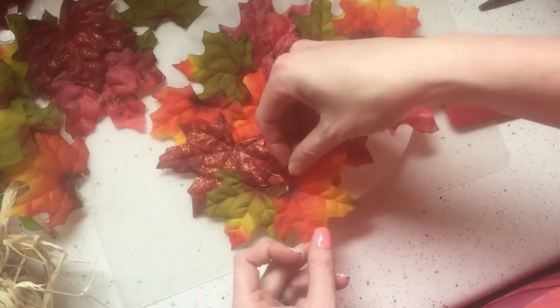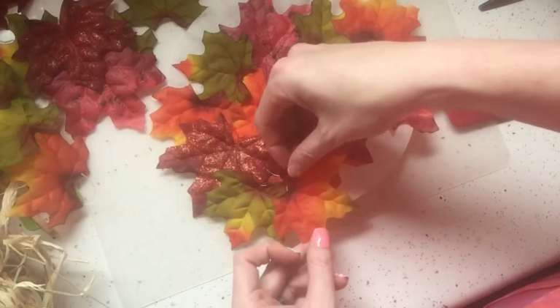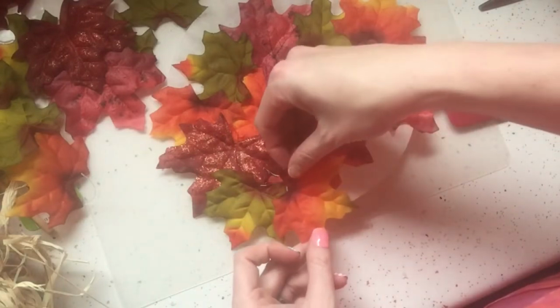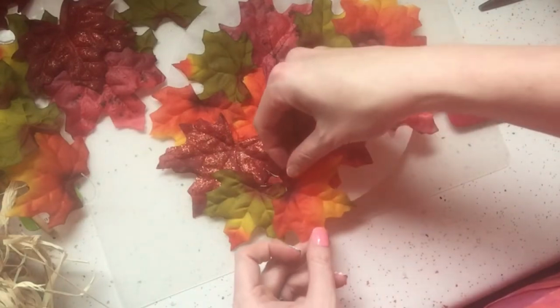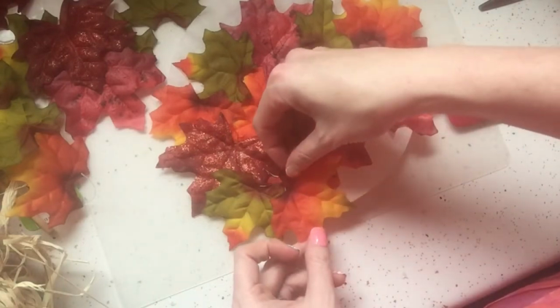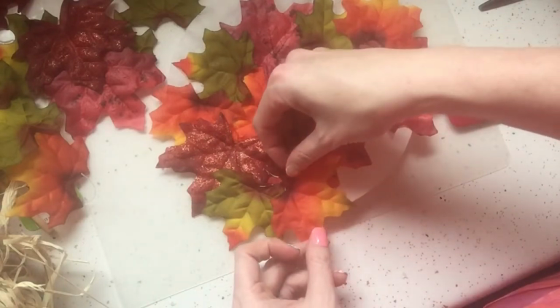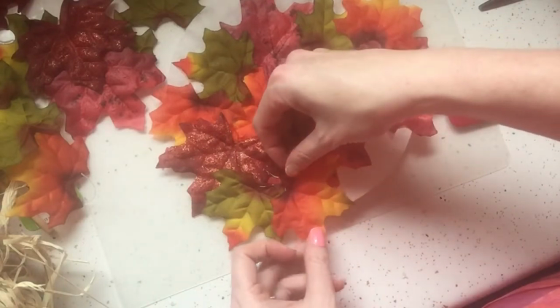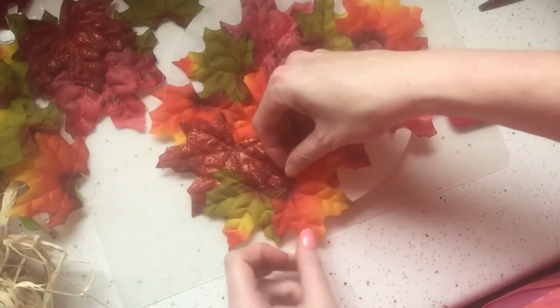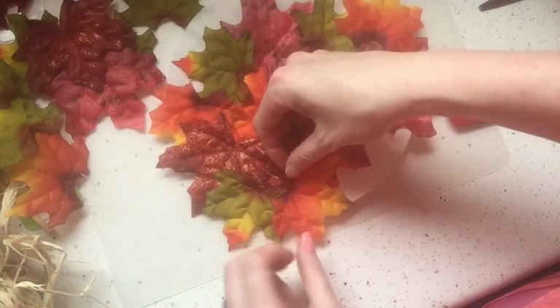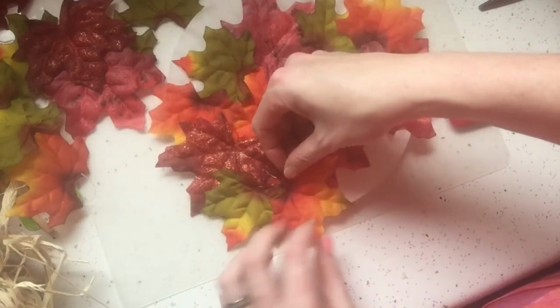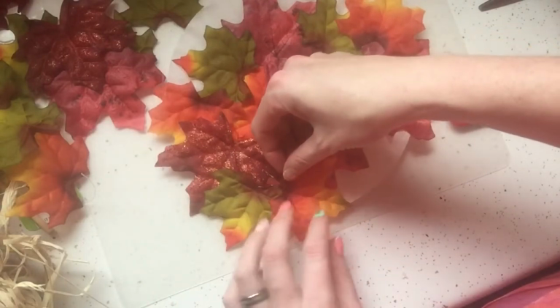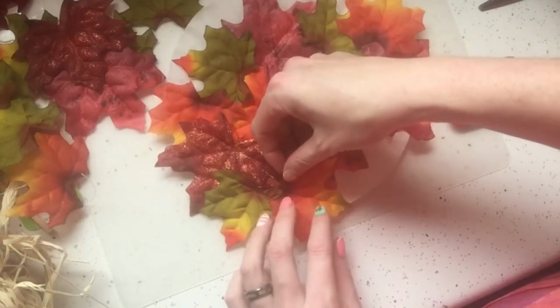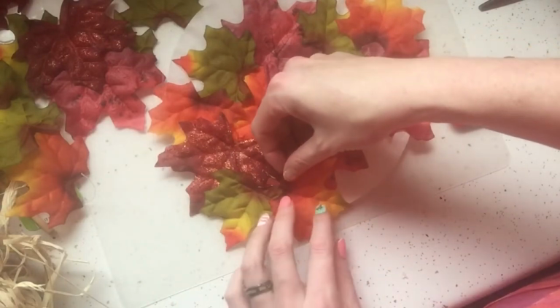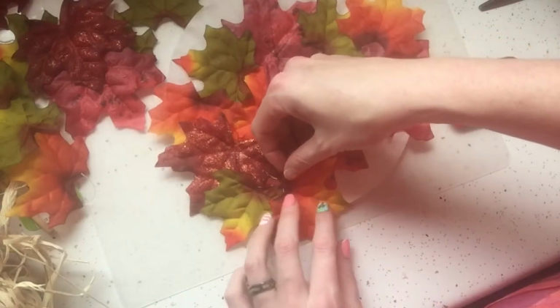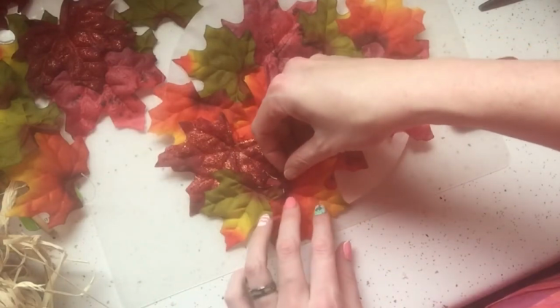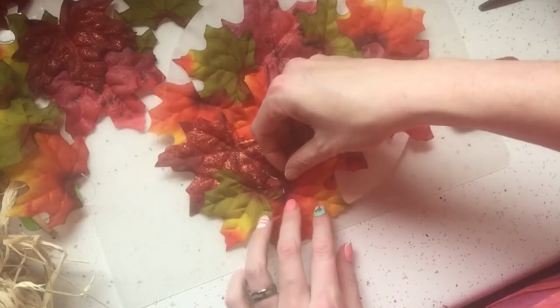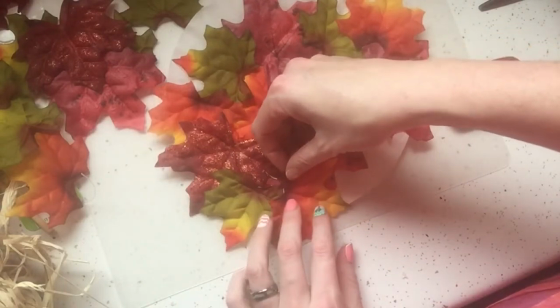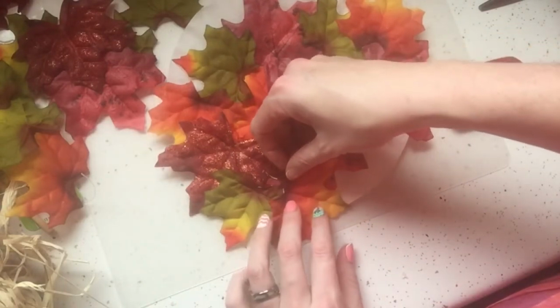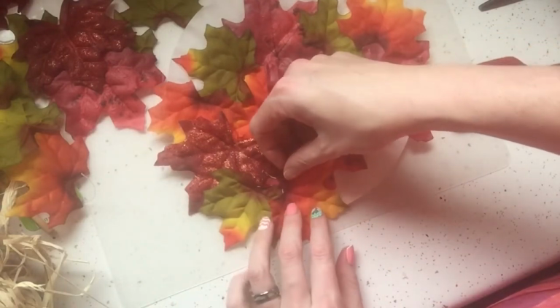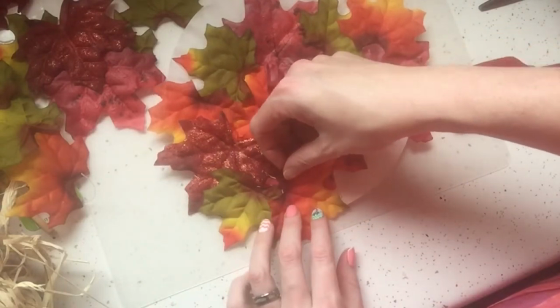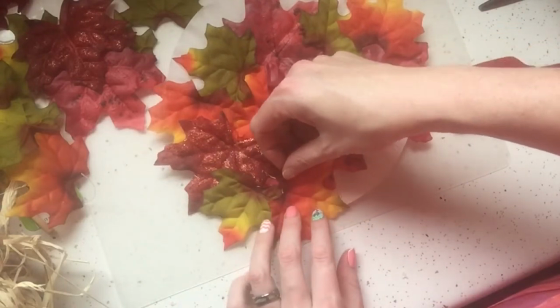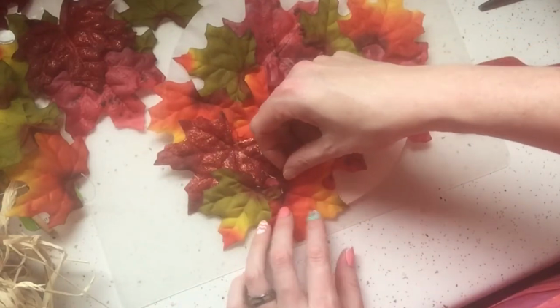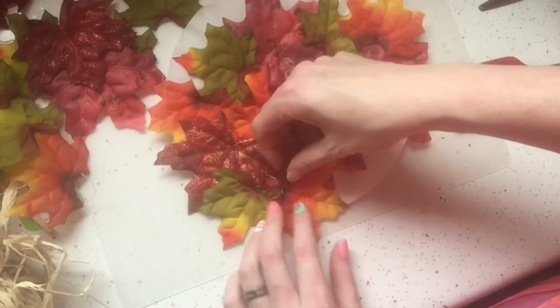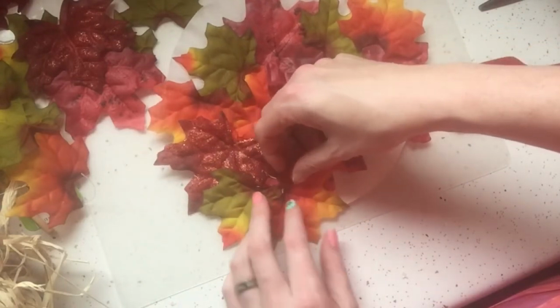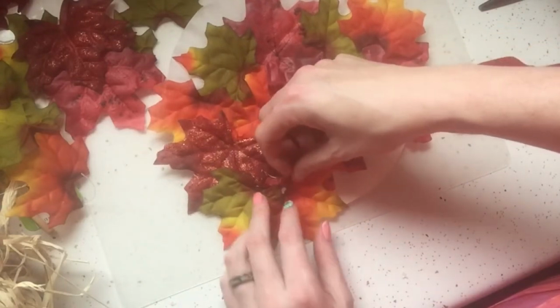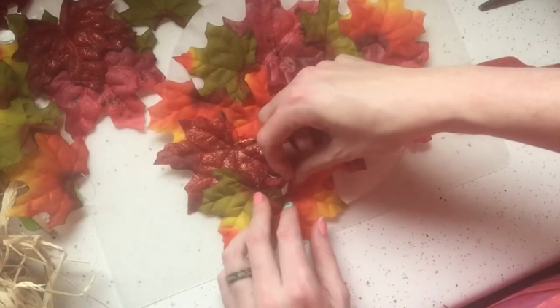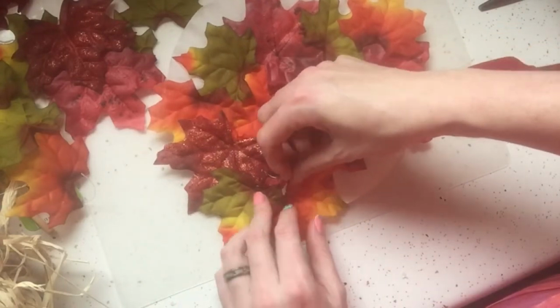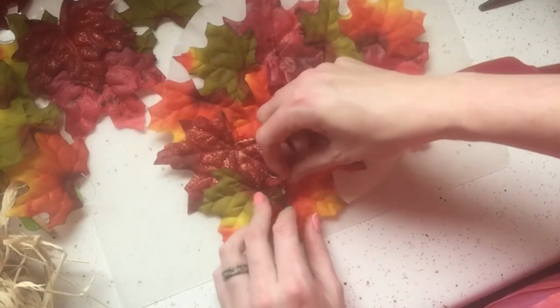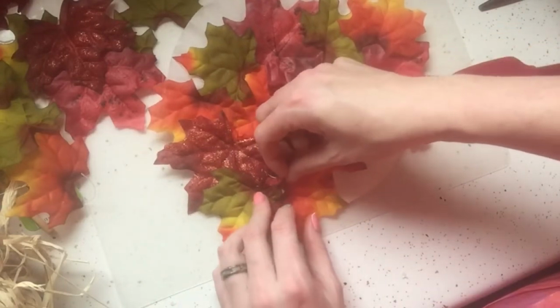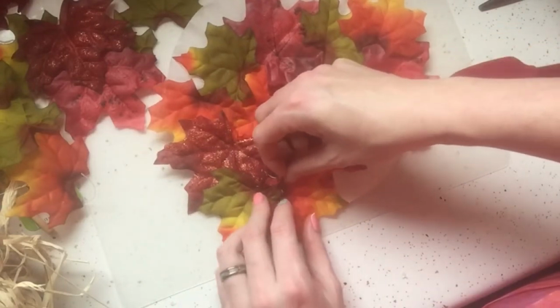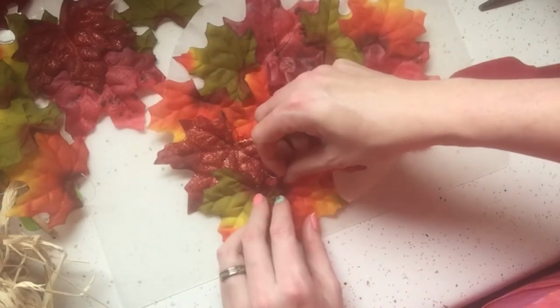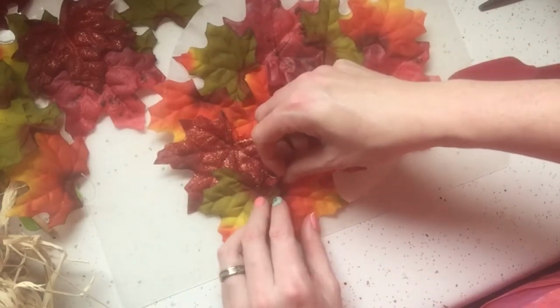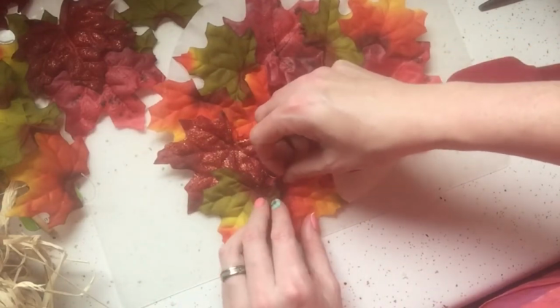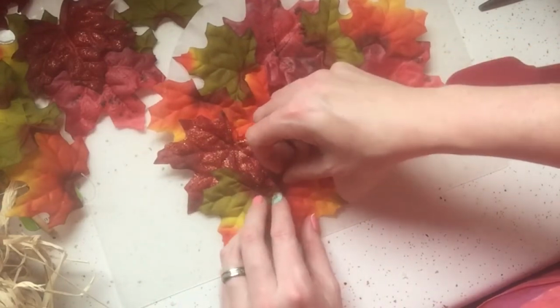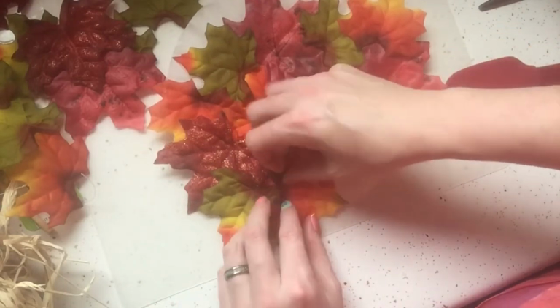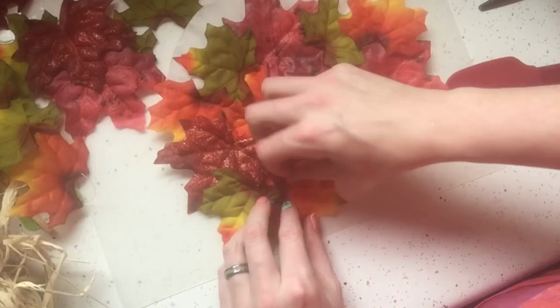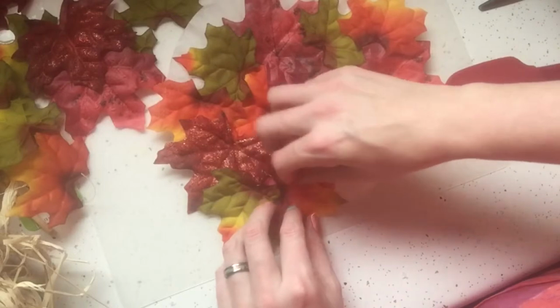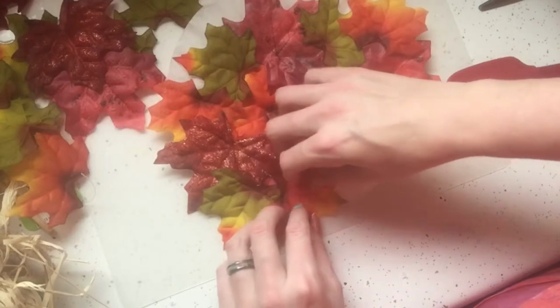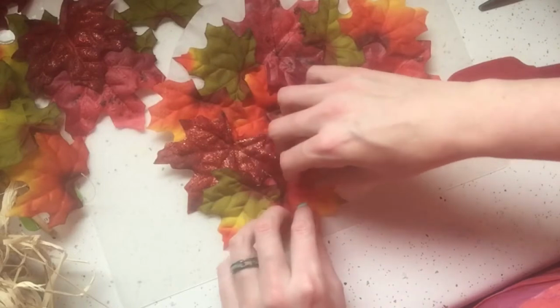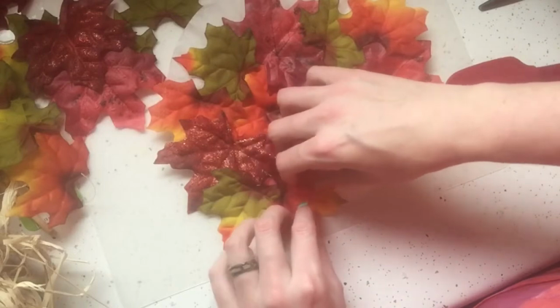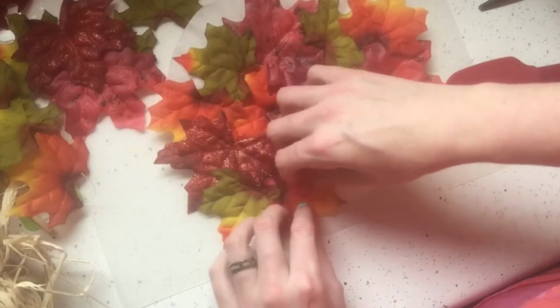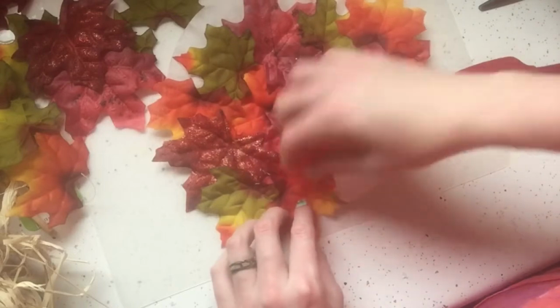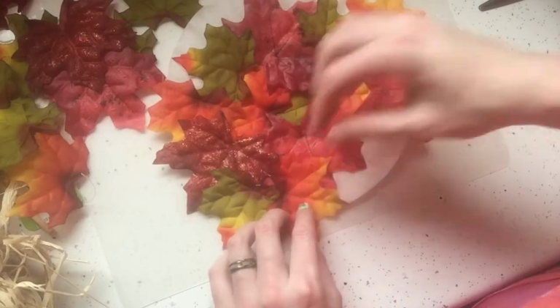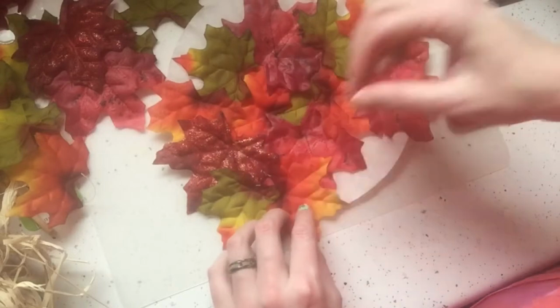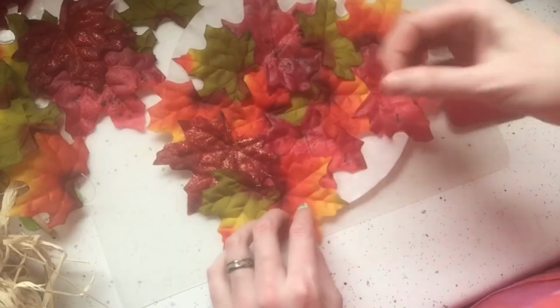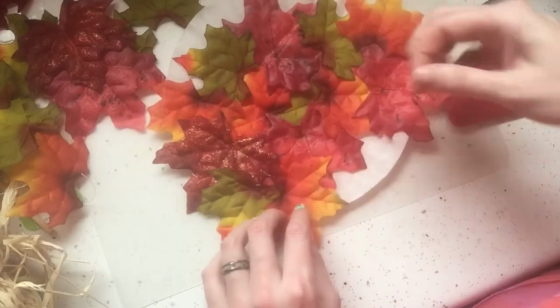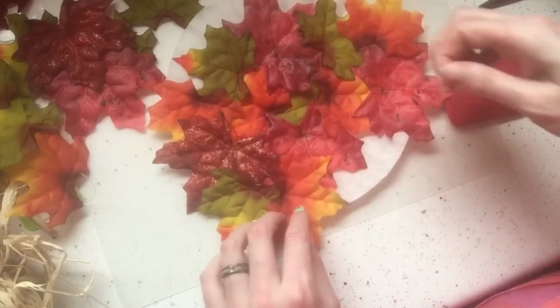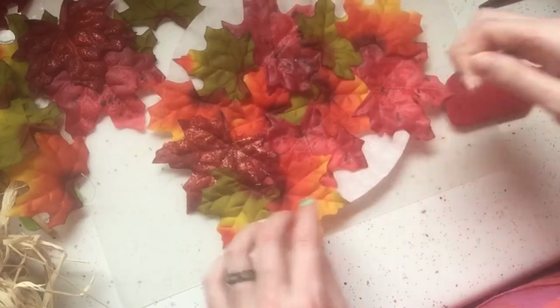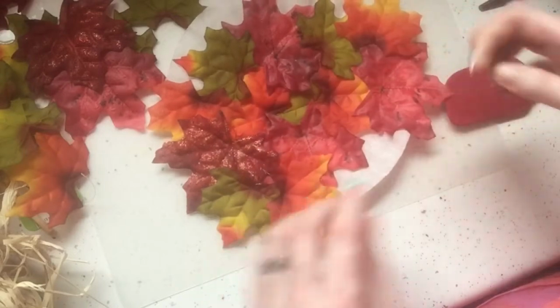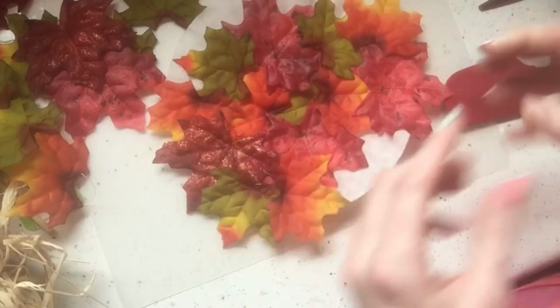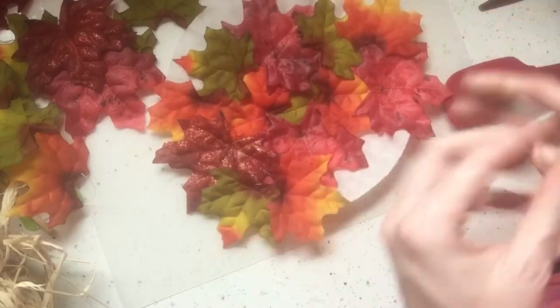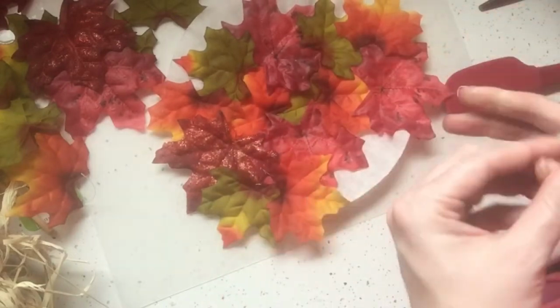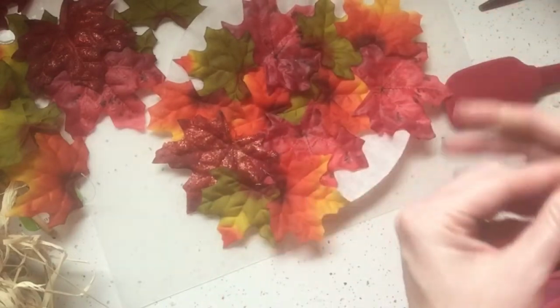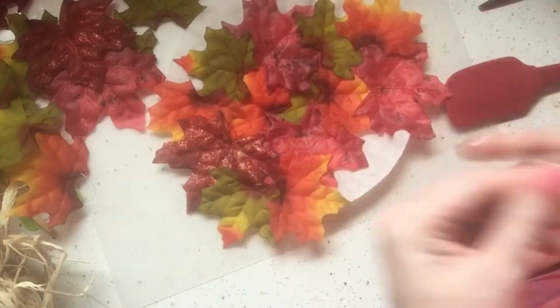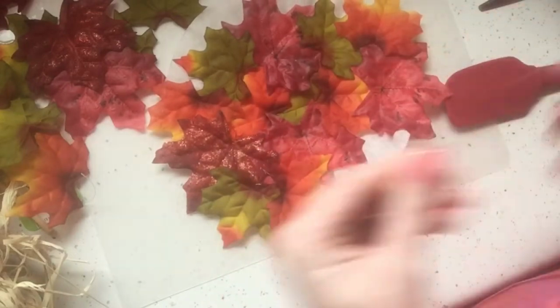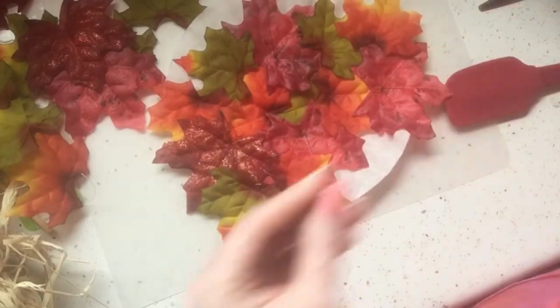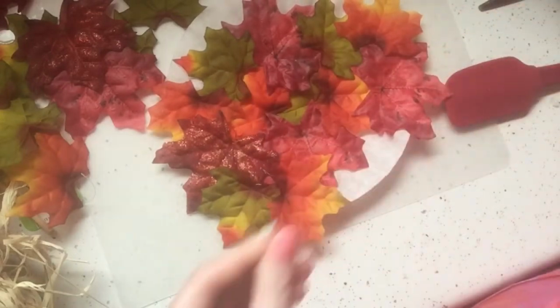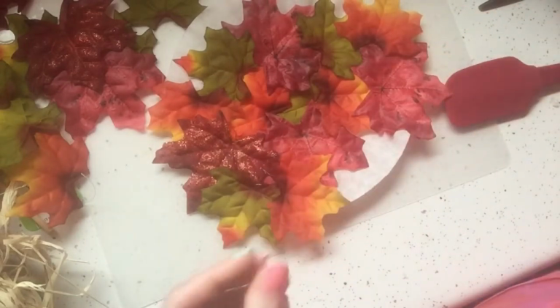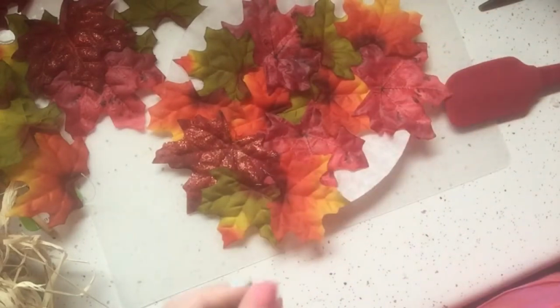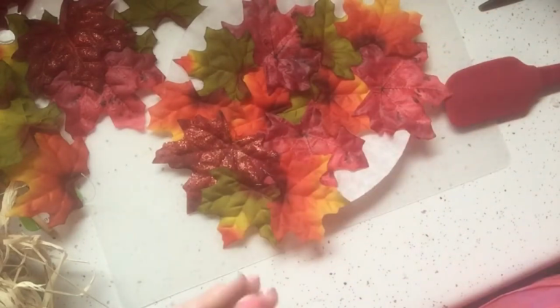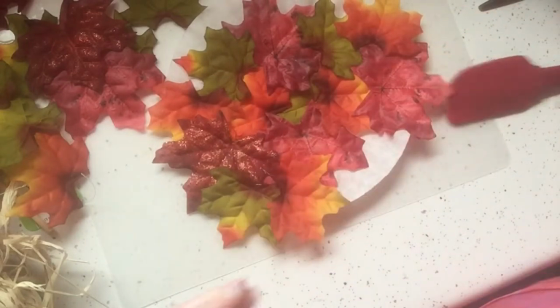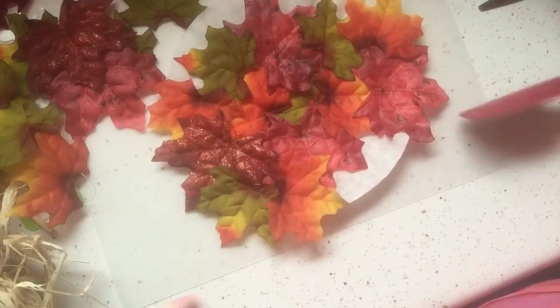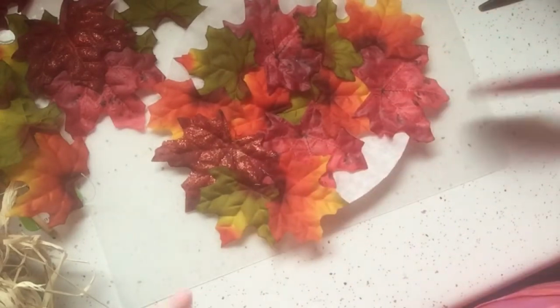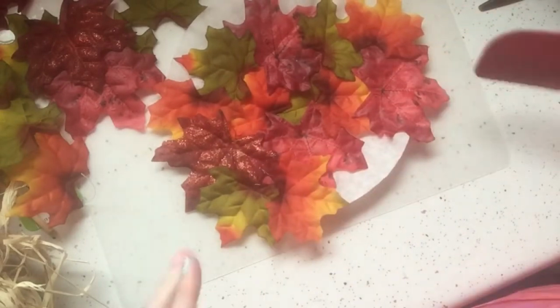You just have to play with it and make sure you cover up all the white — and not burn yourself, like I just did.